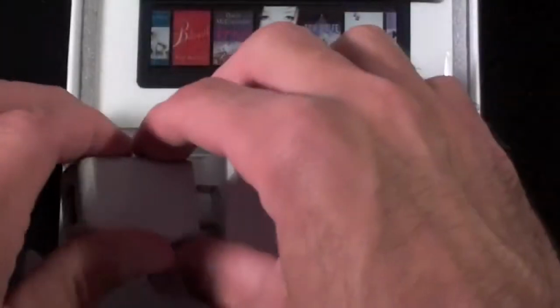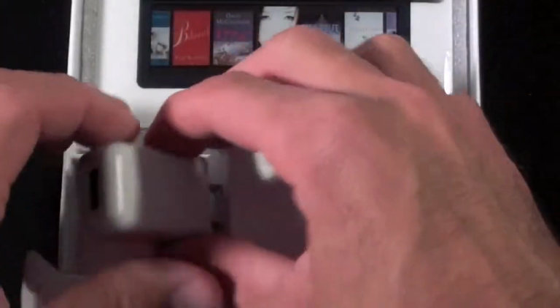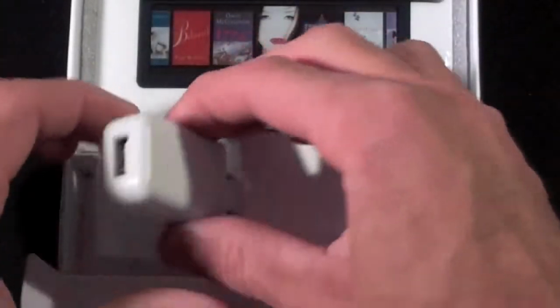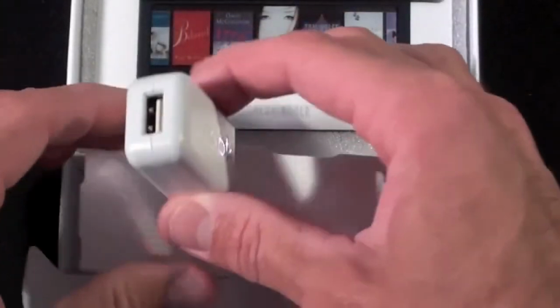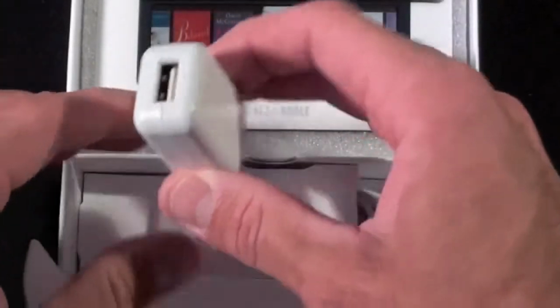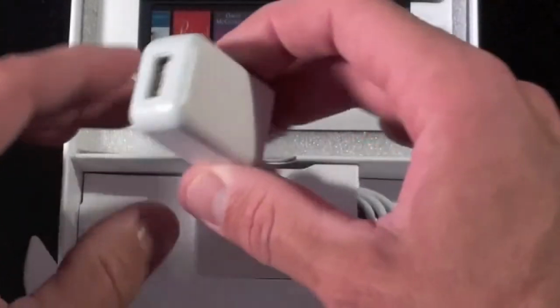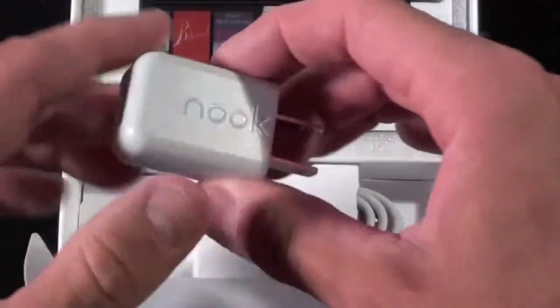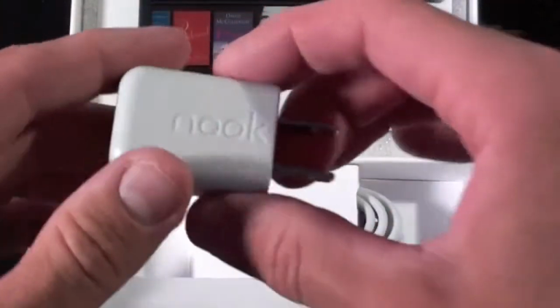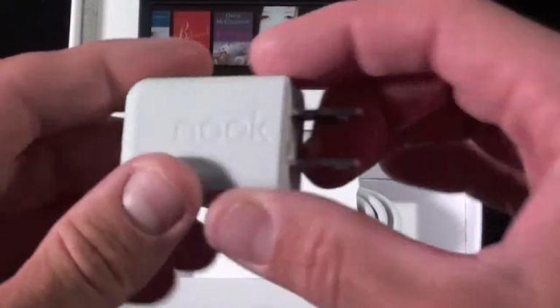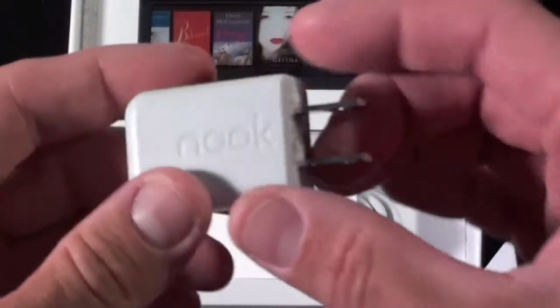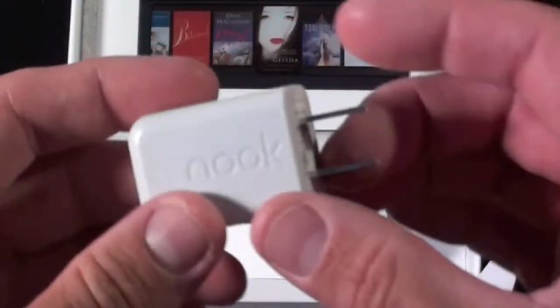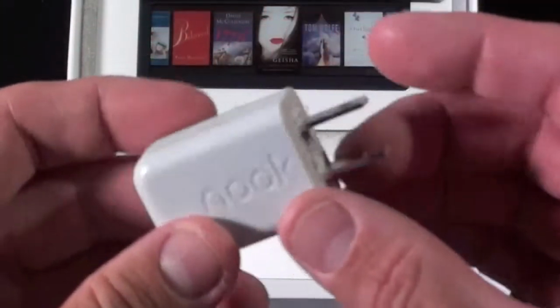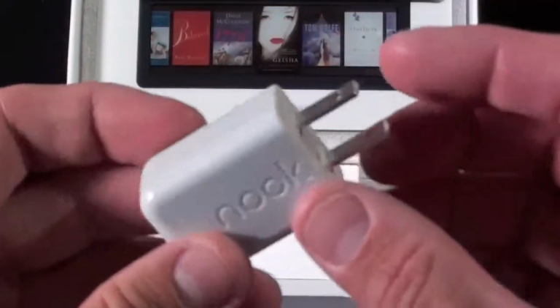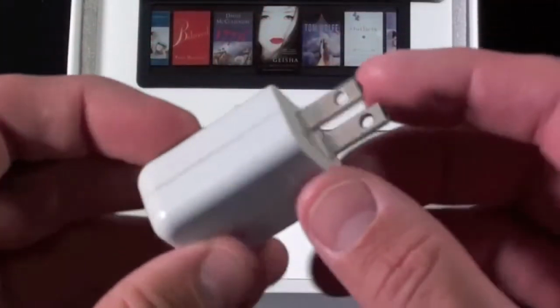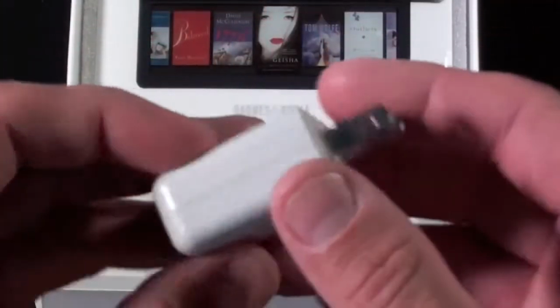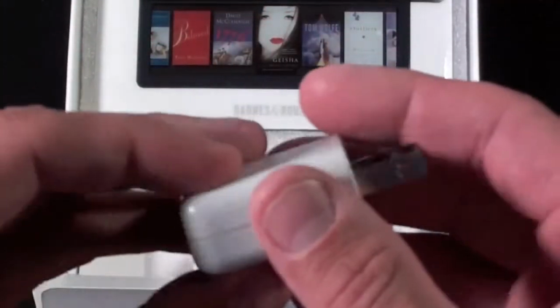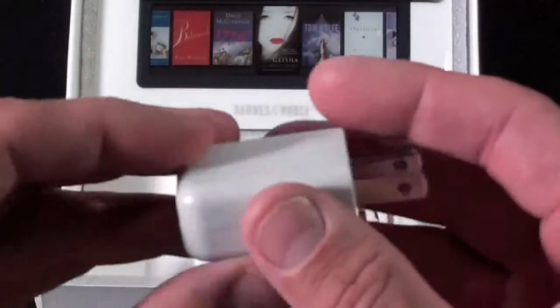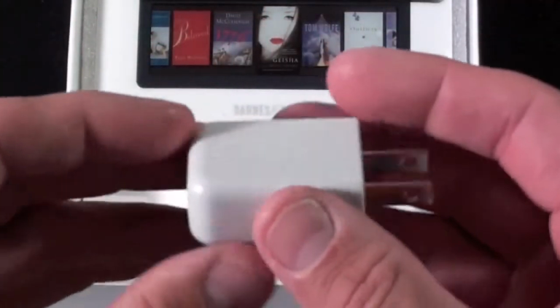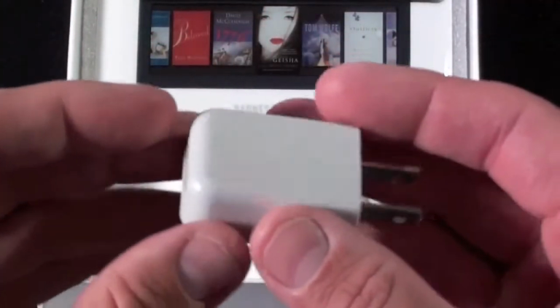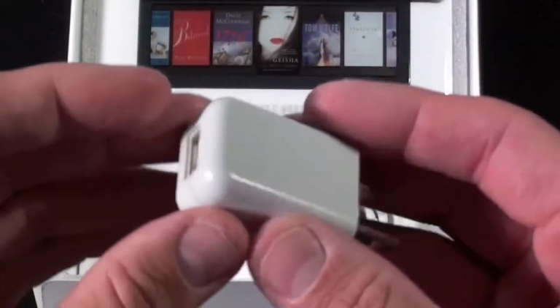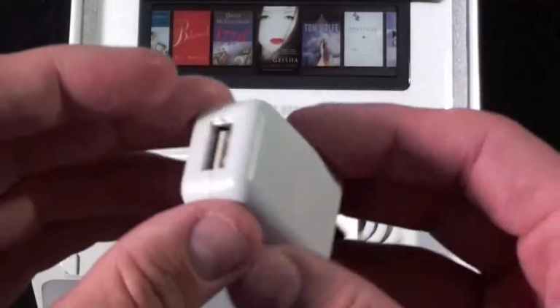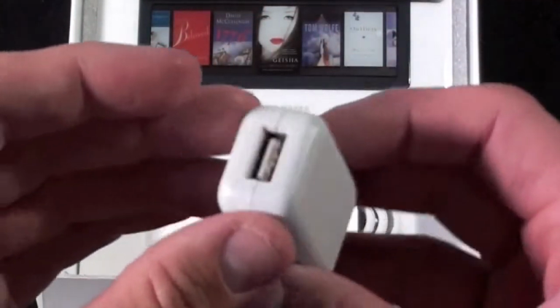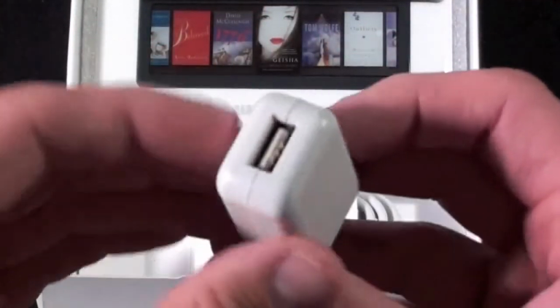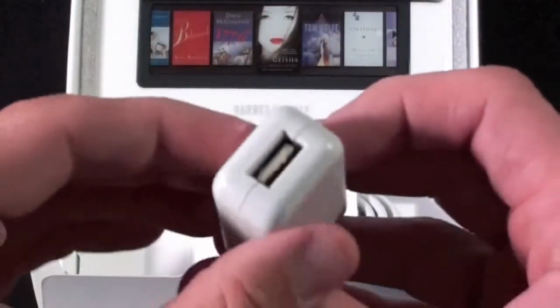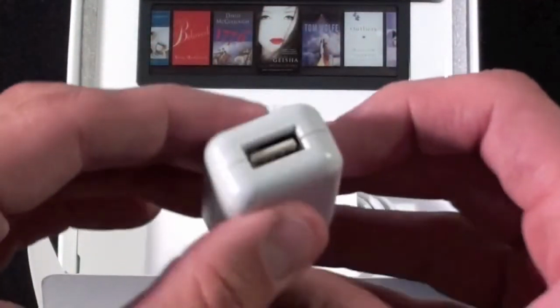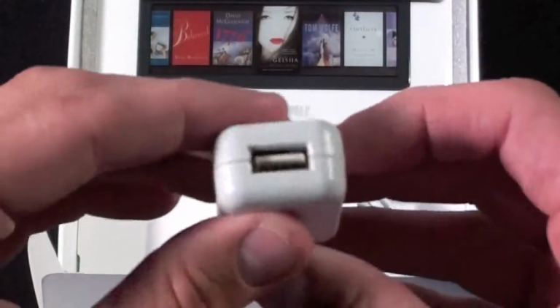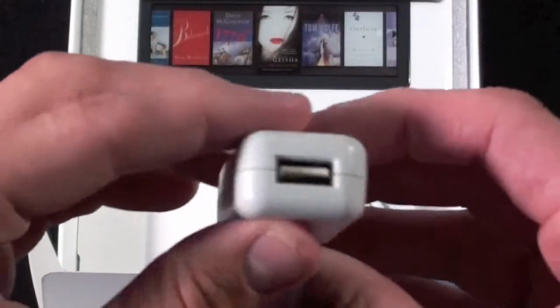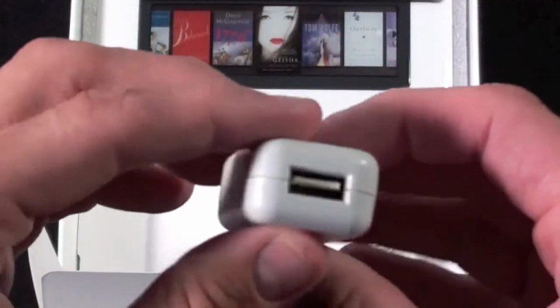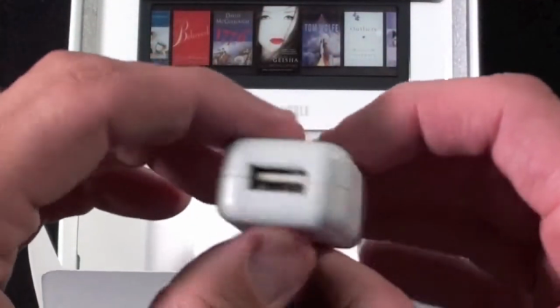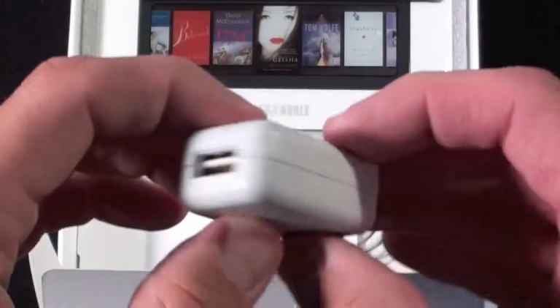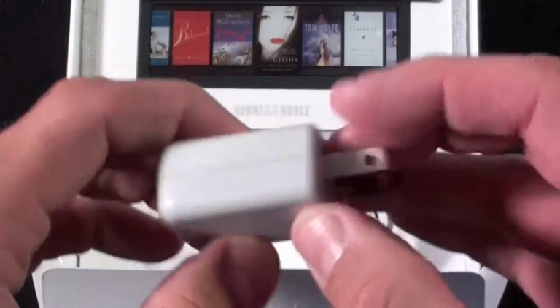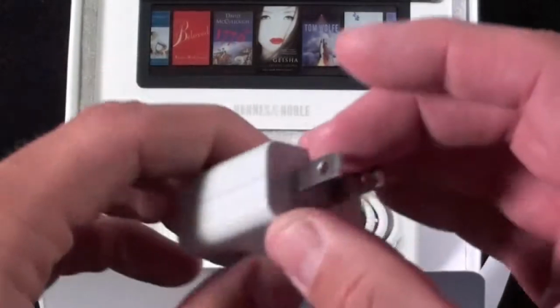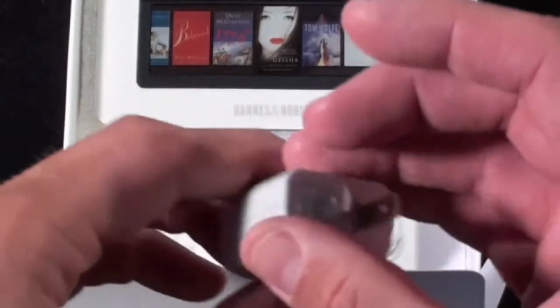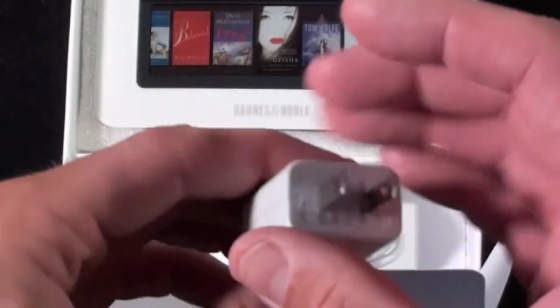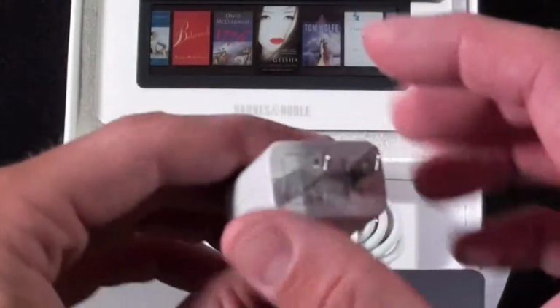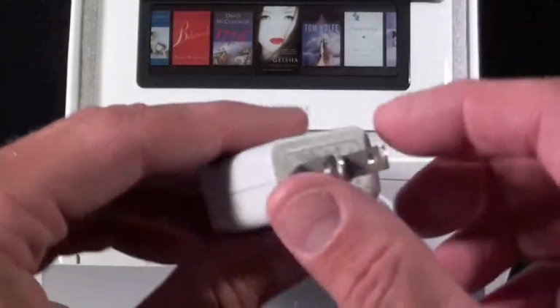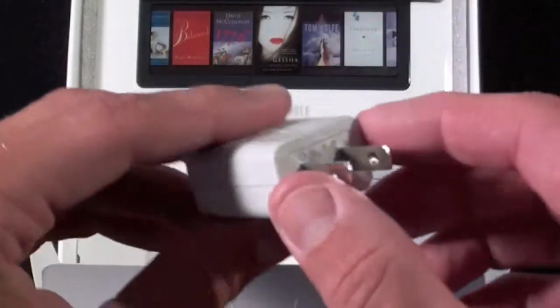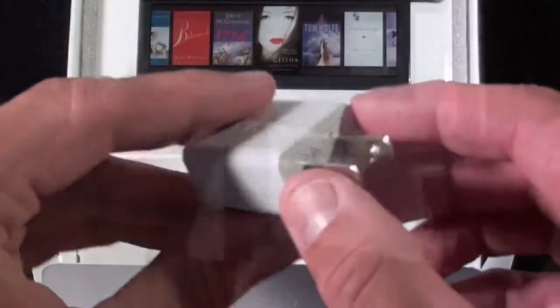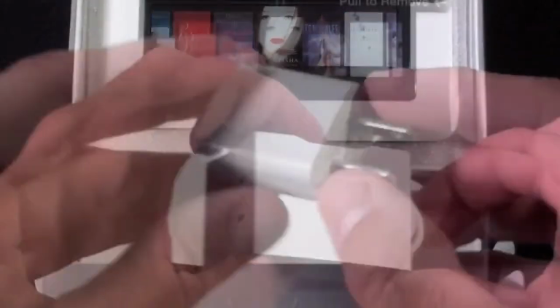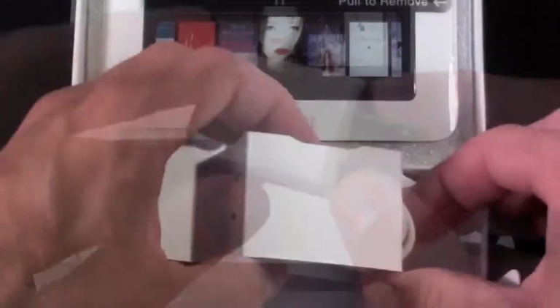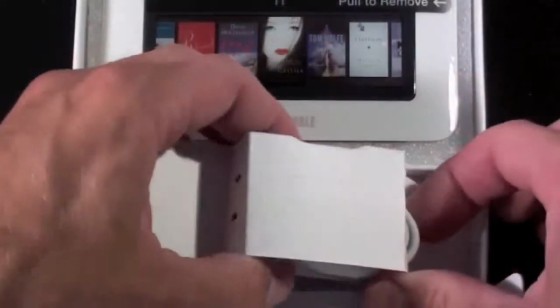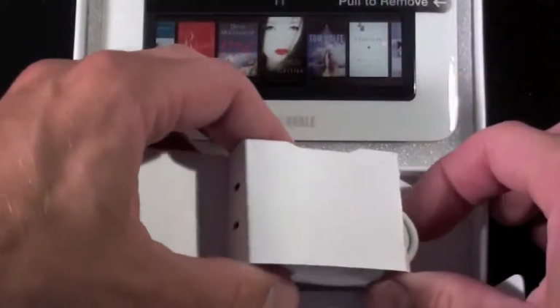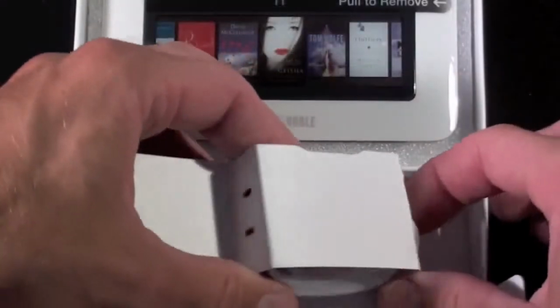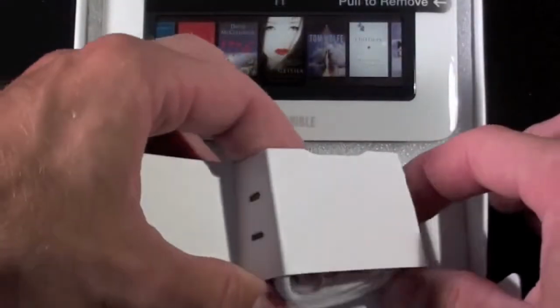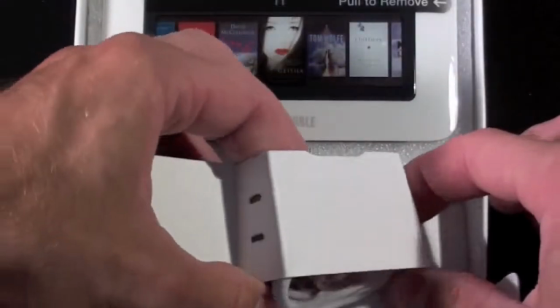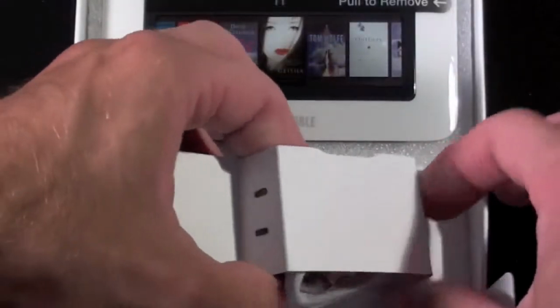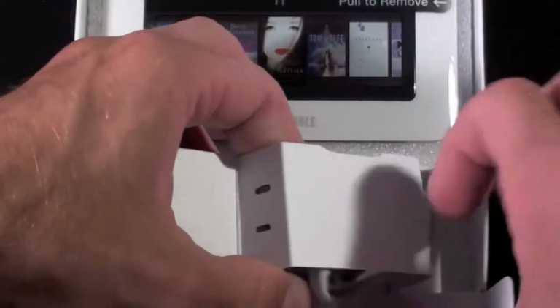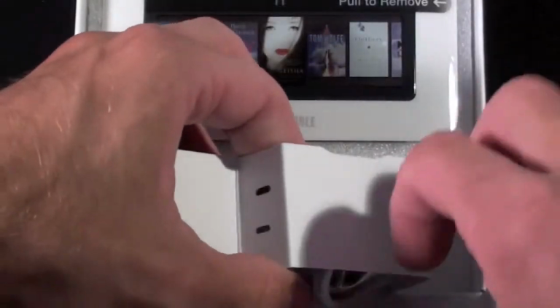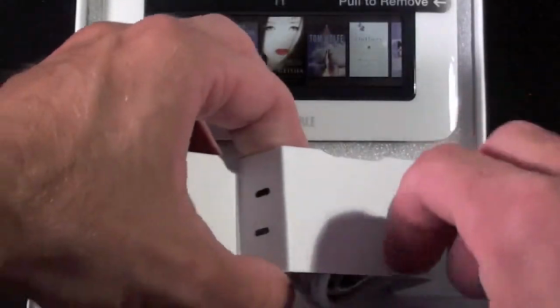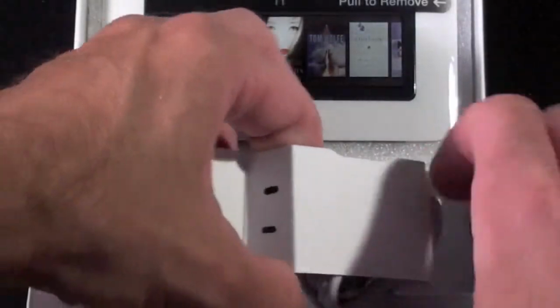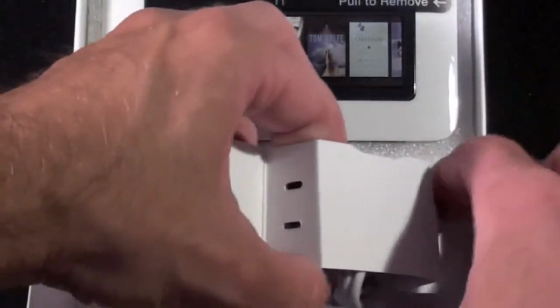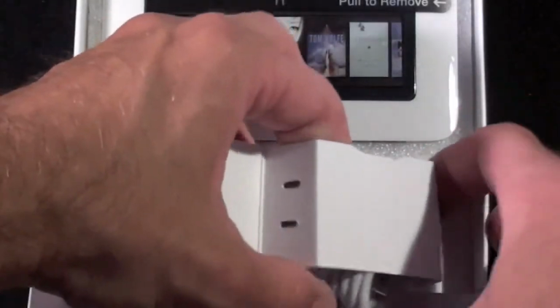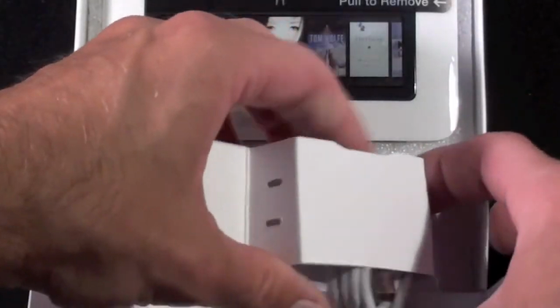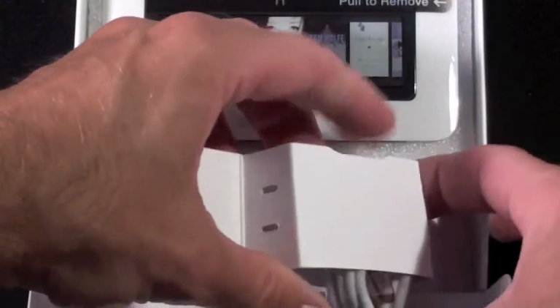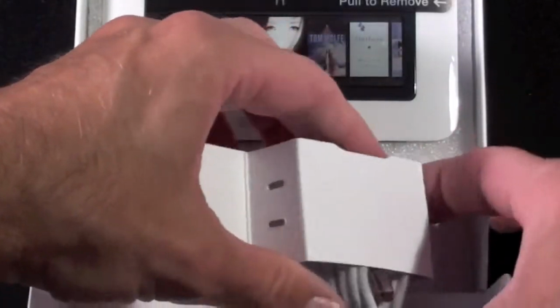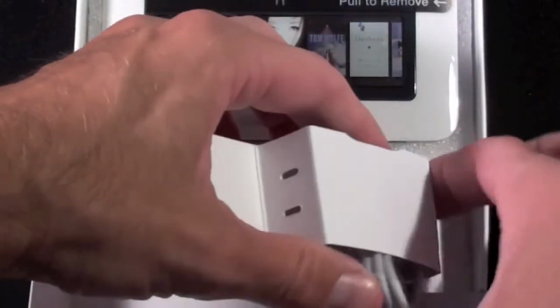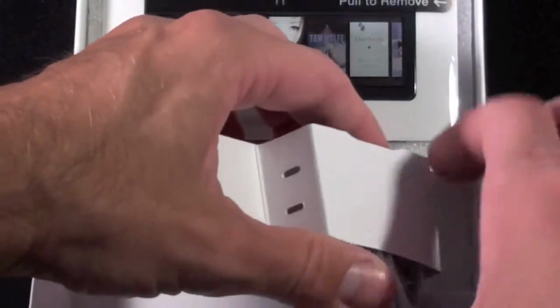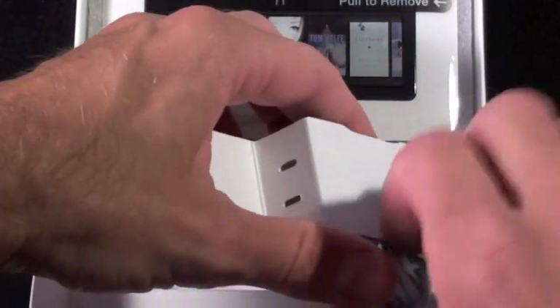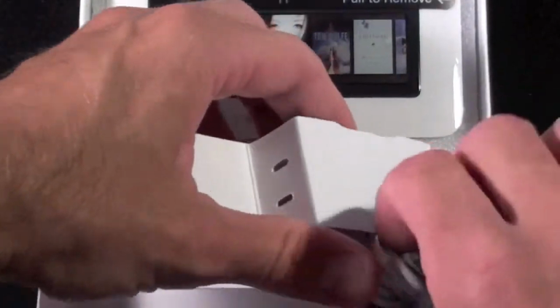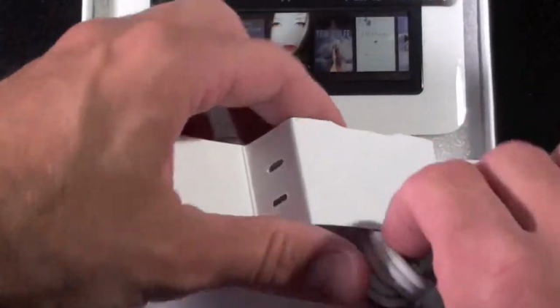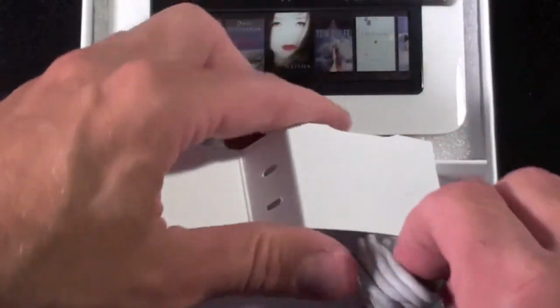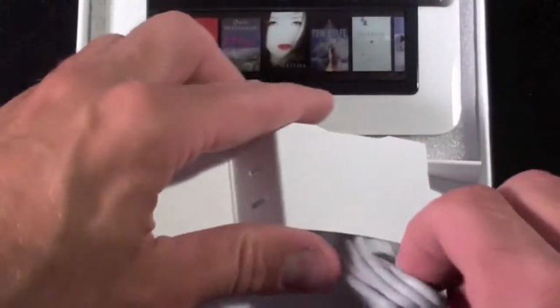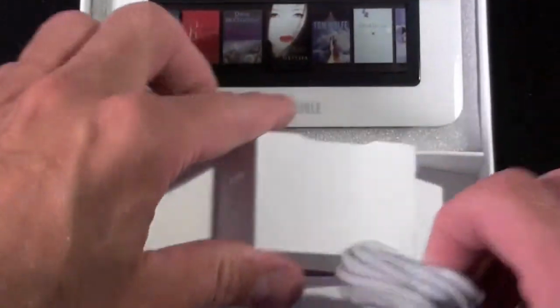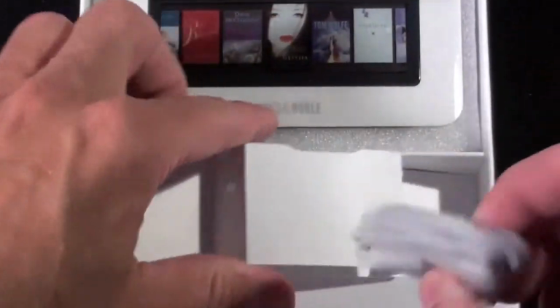So we have a small wall charger — a USB wall charger — and we have a USB cable.